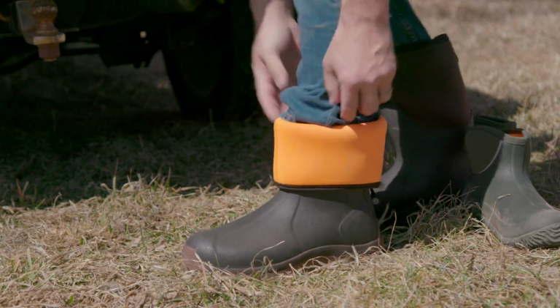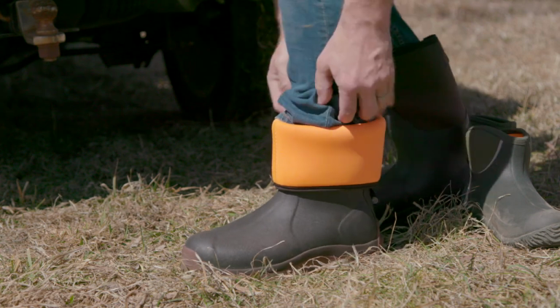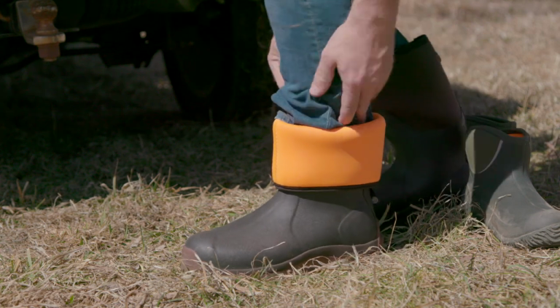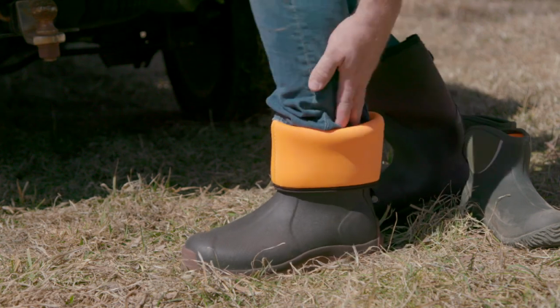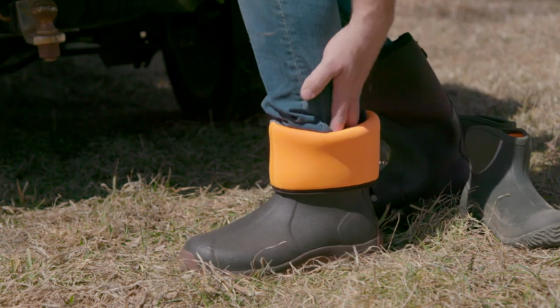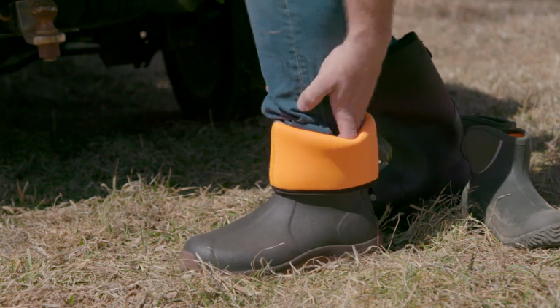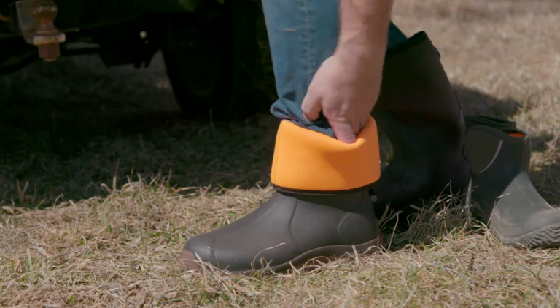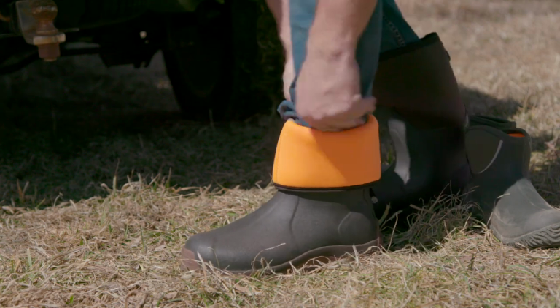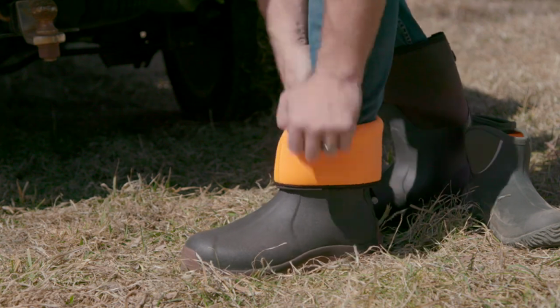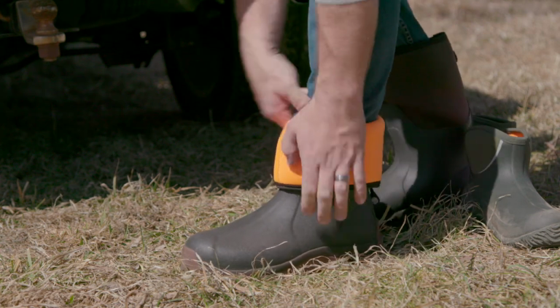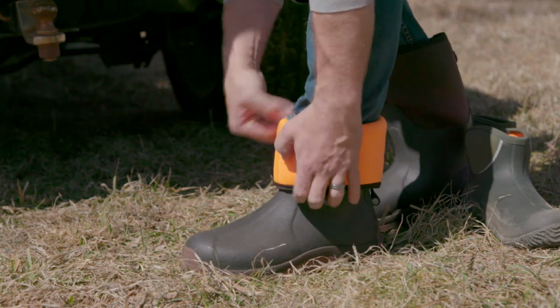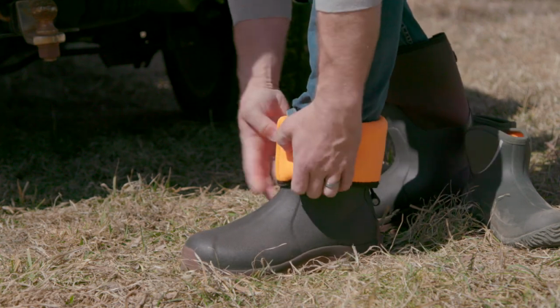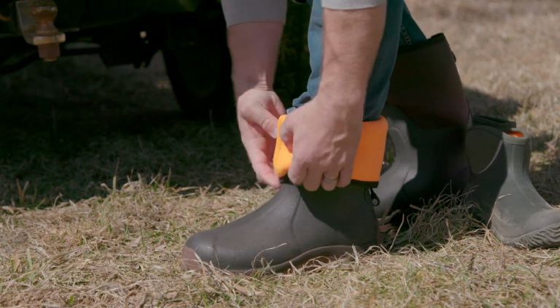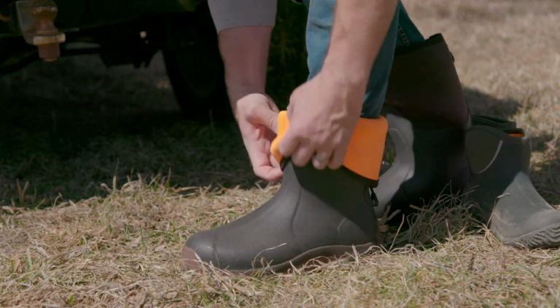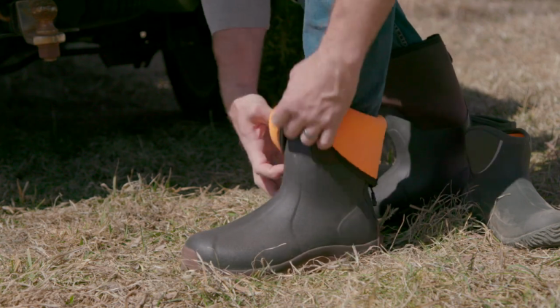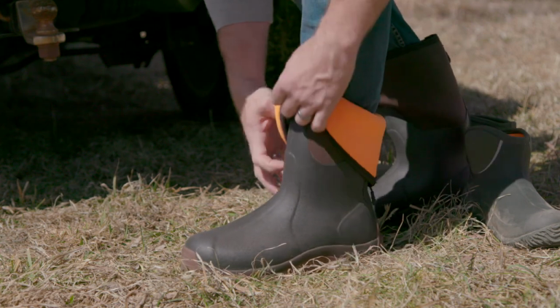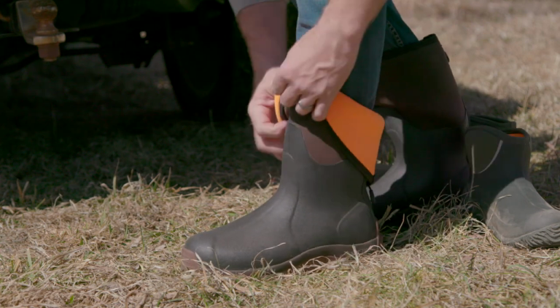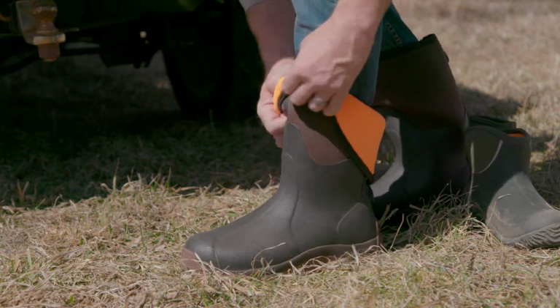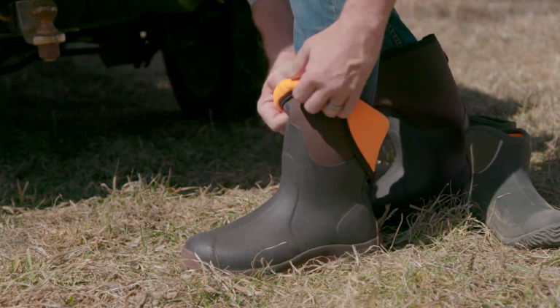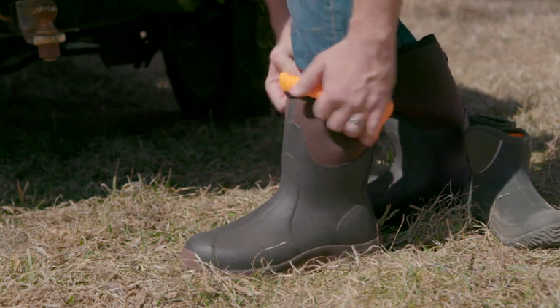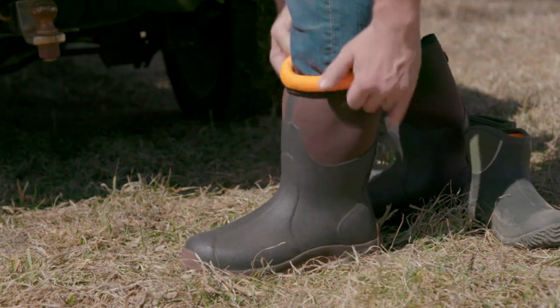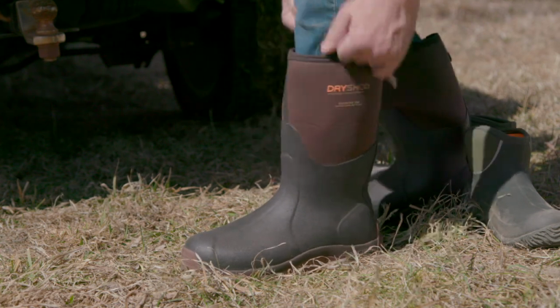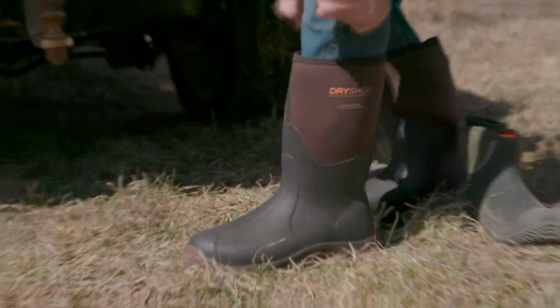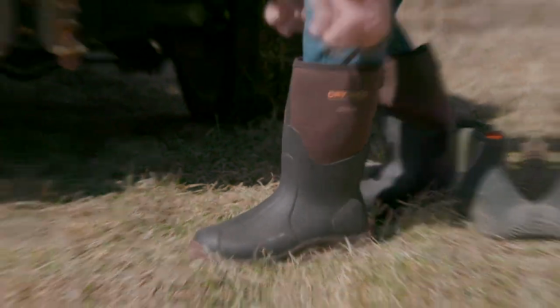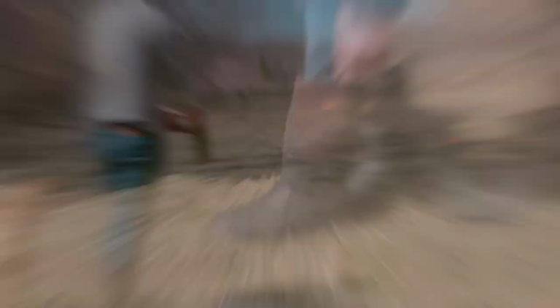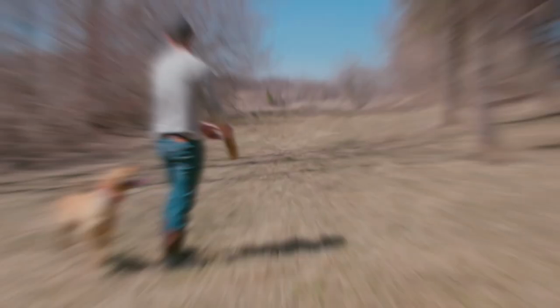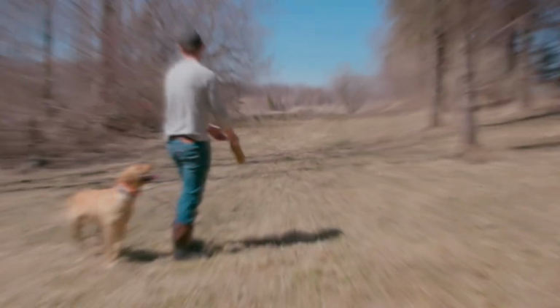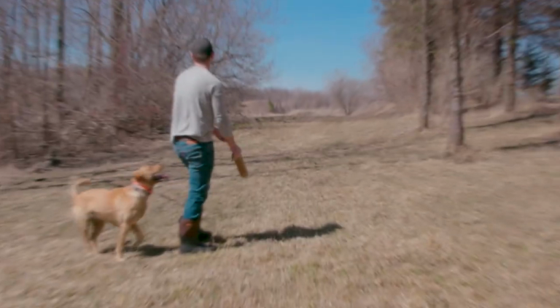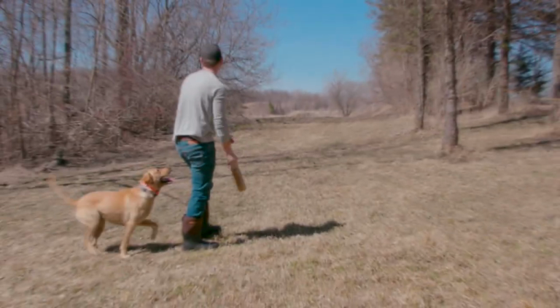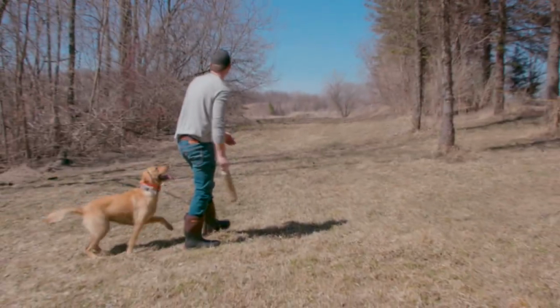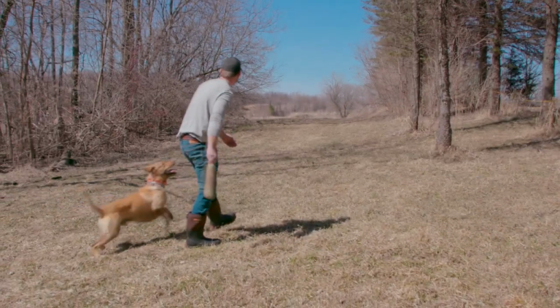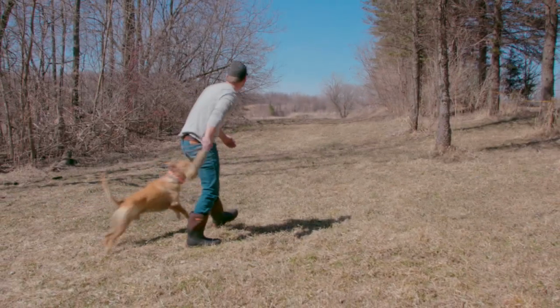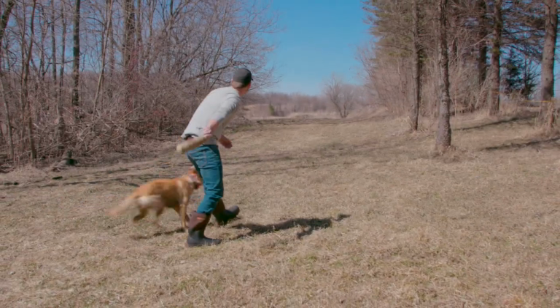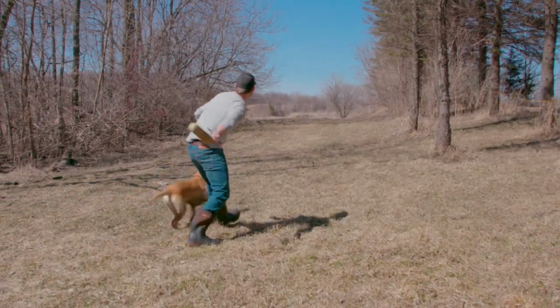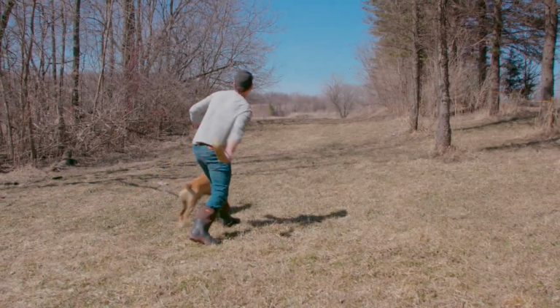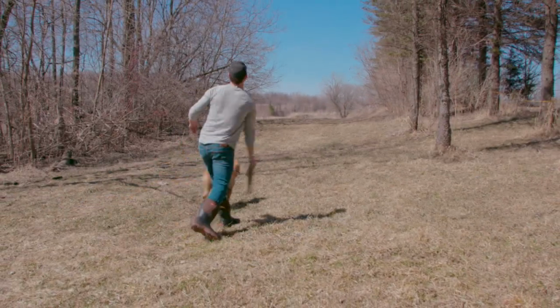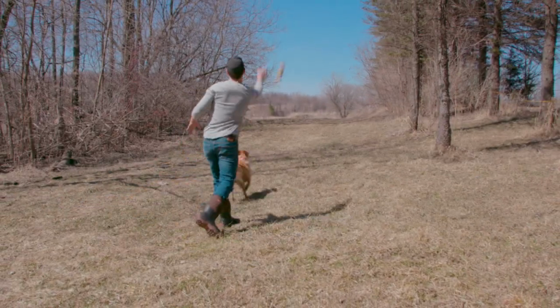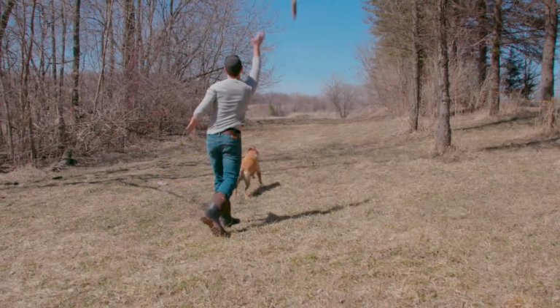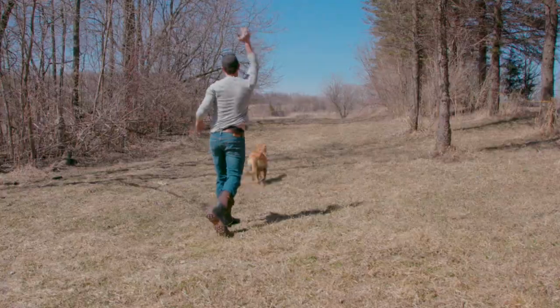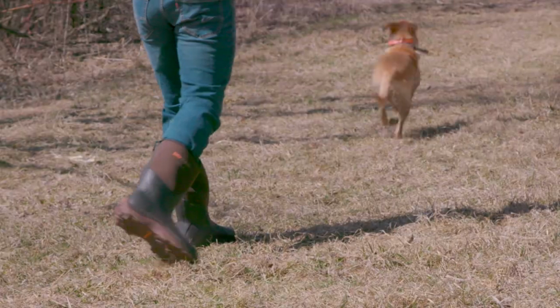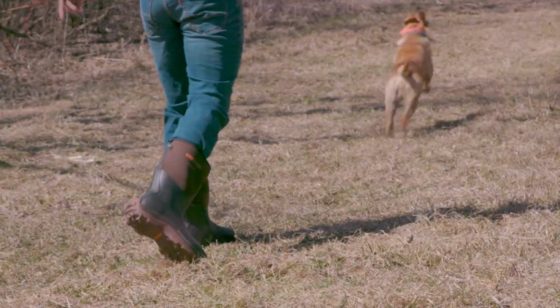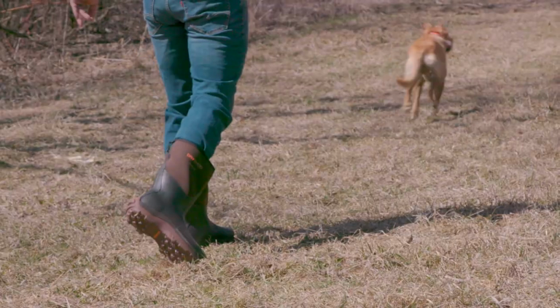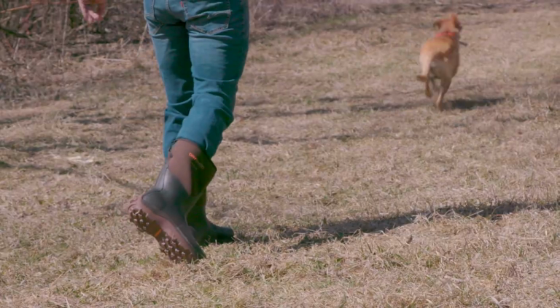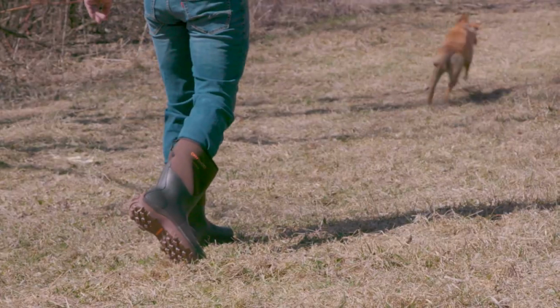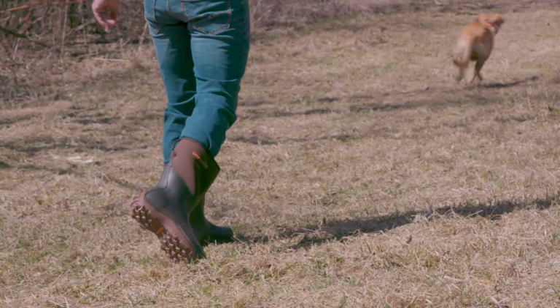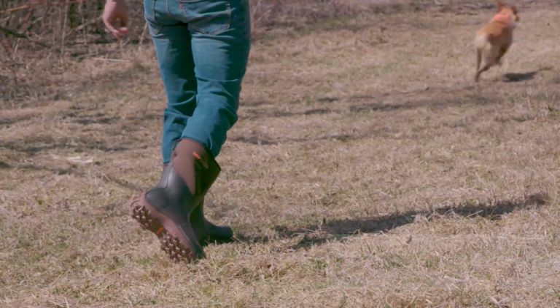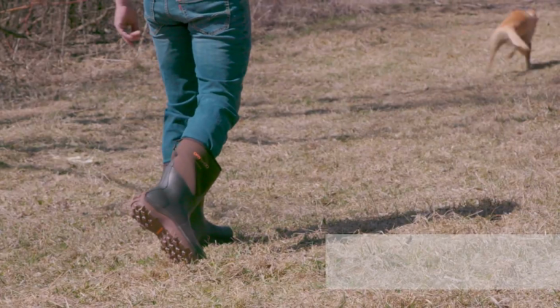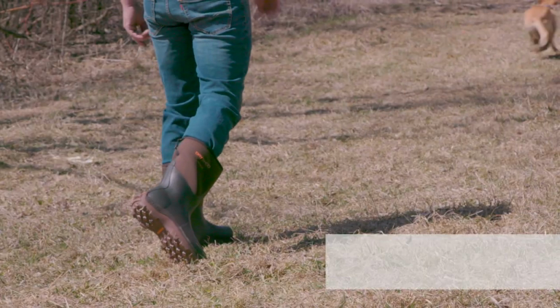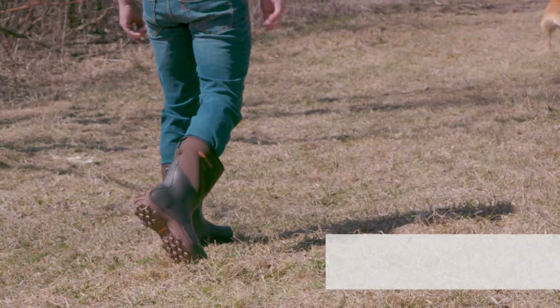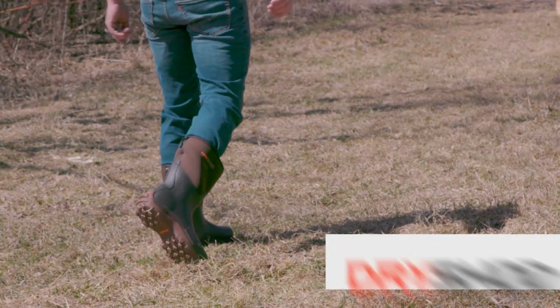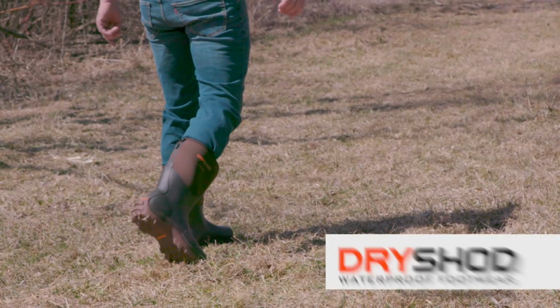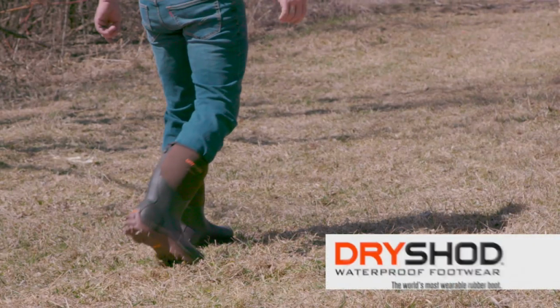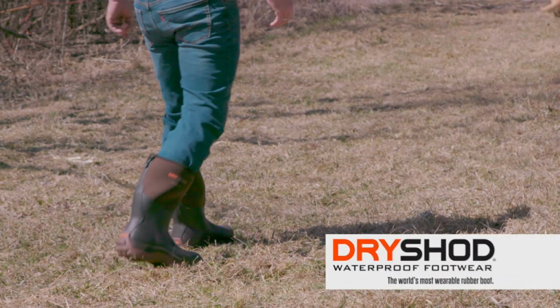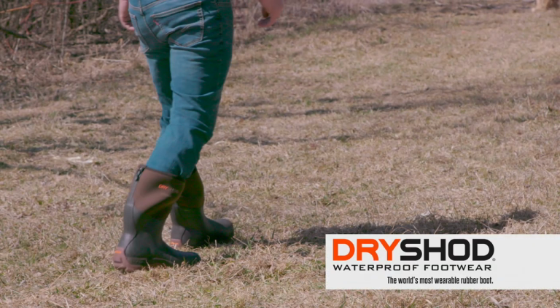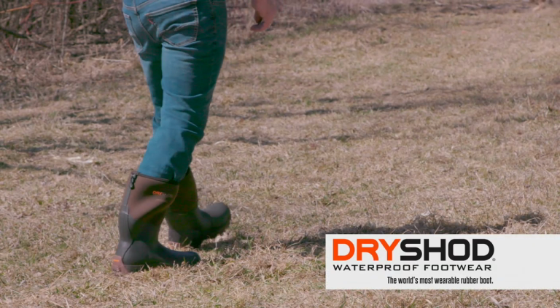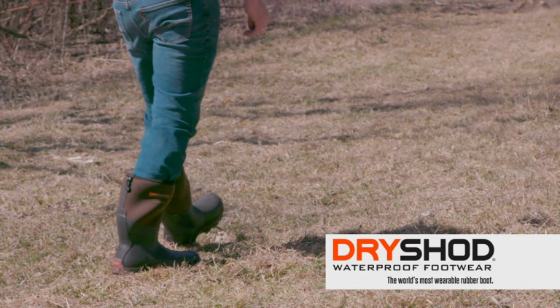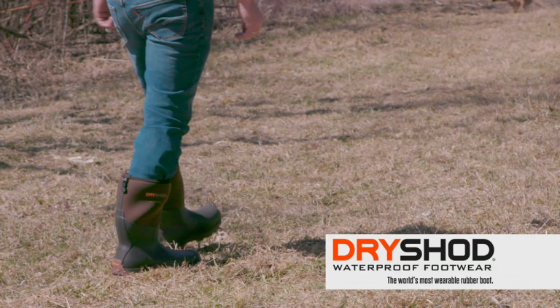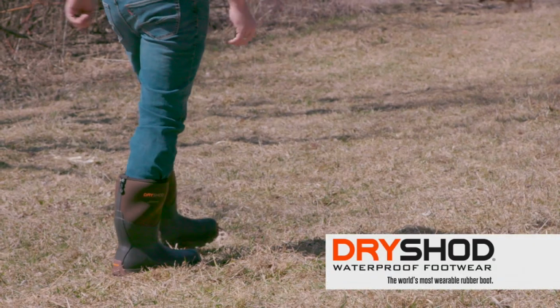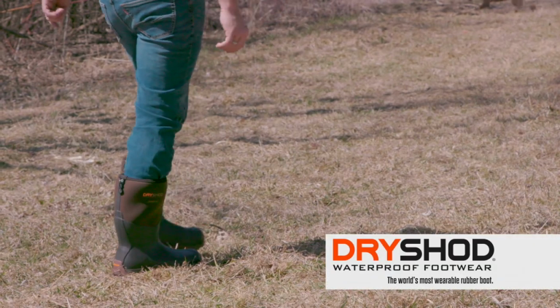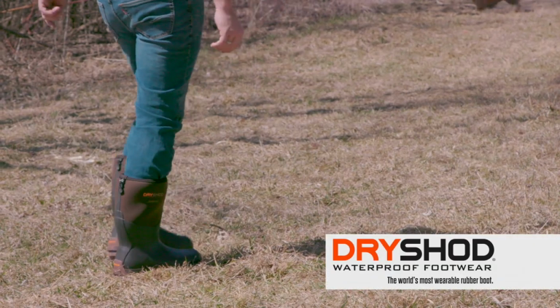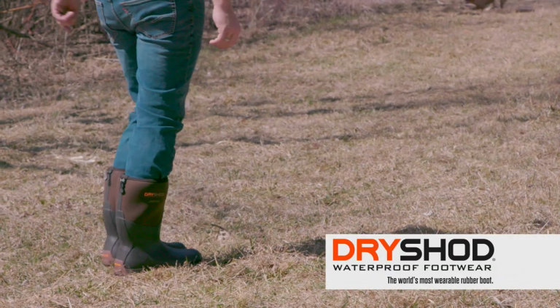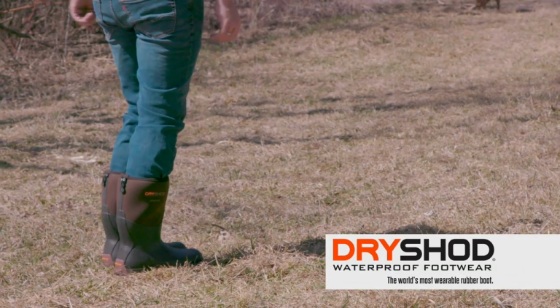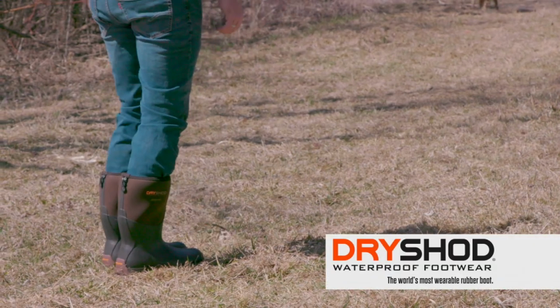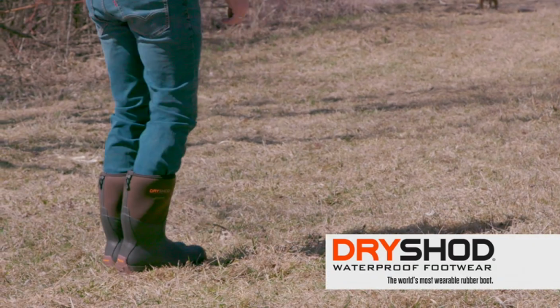DryShot — easier on, easier off. Another reason DryShot boots are the most wearable rubber boots.